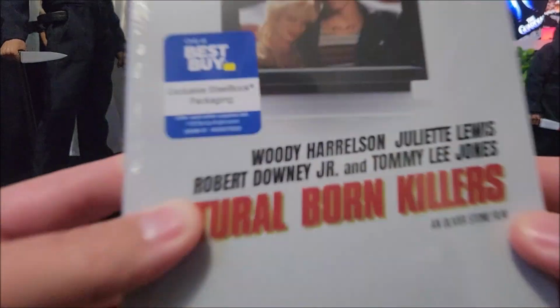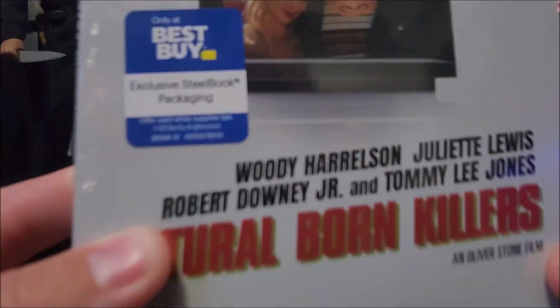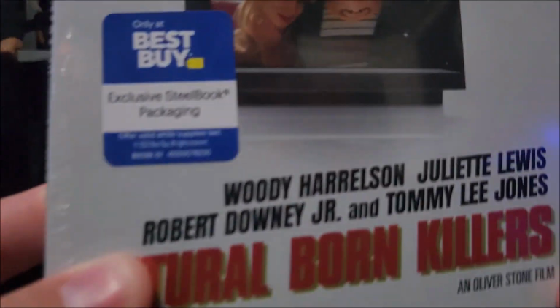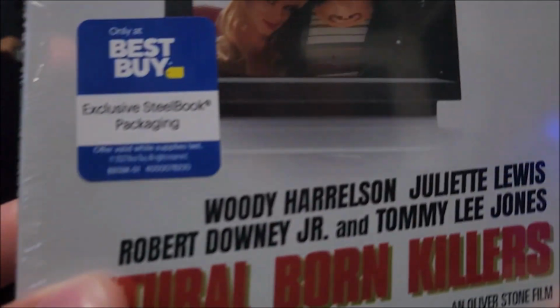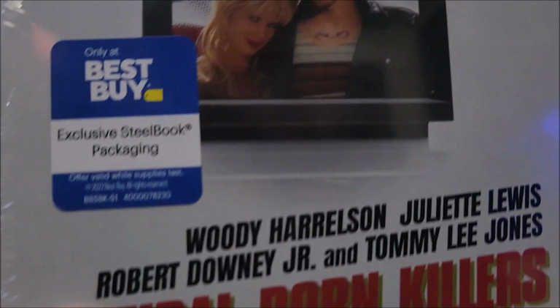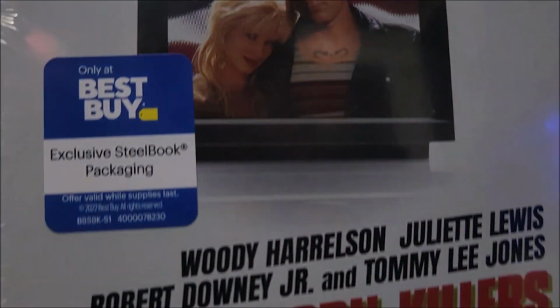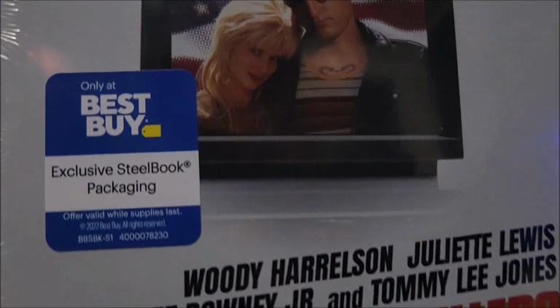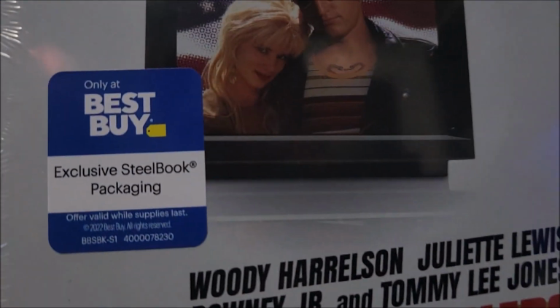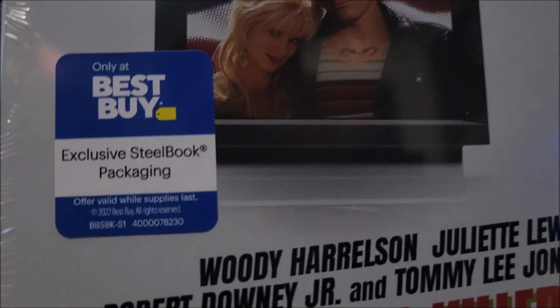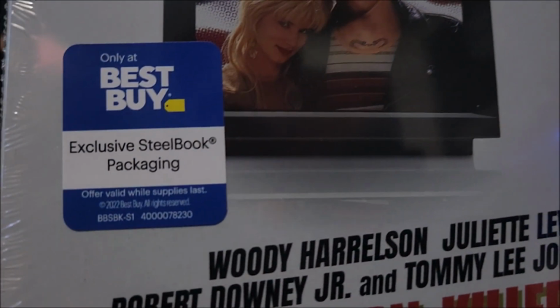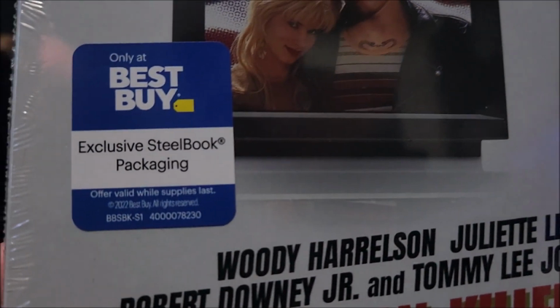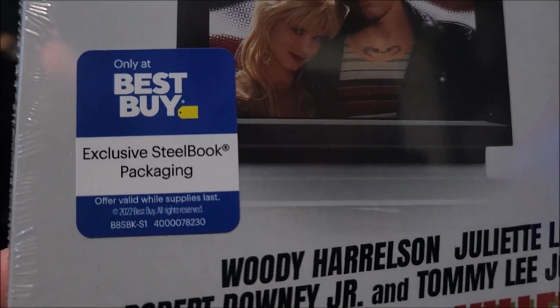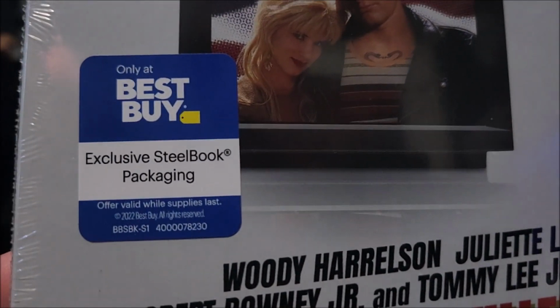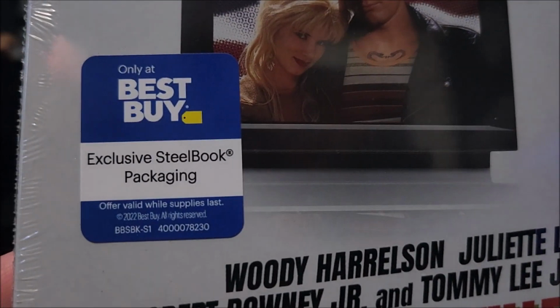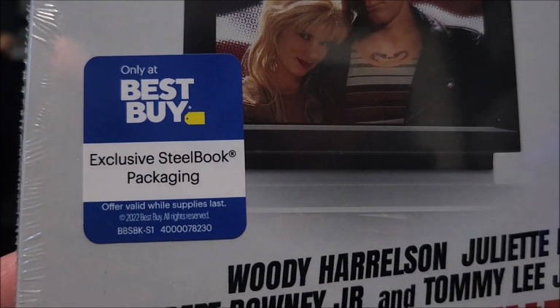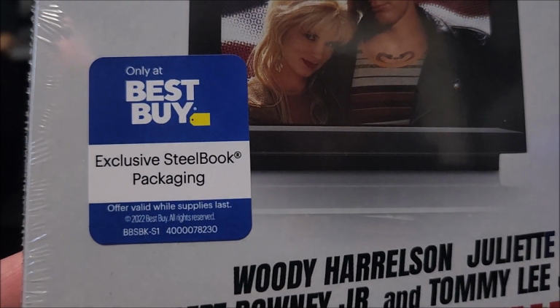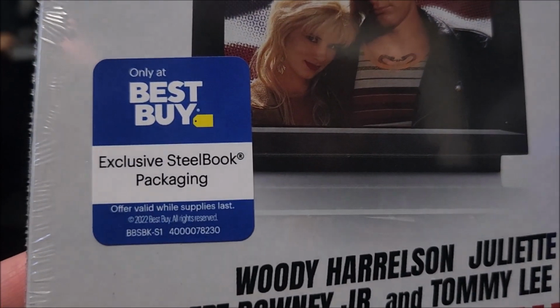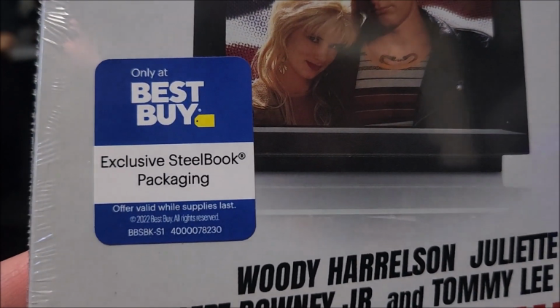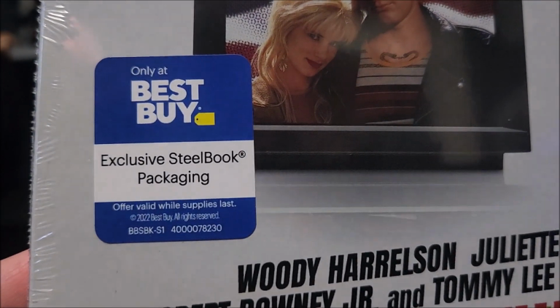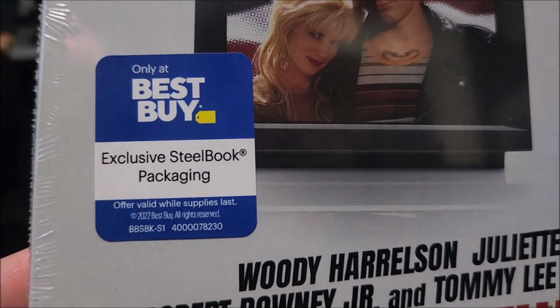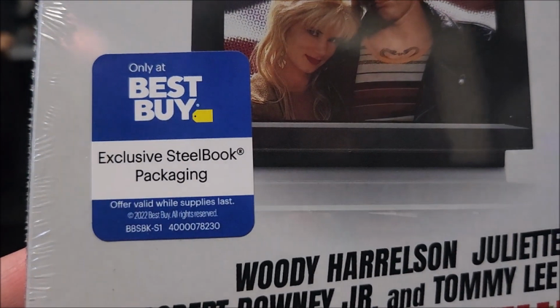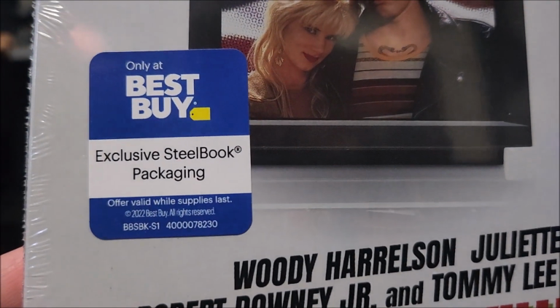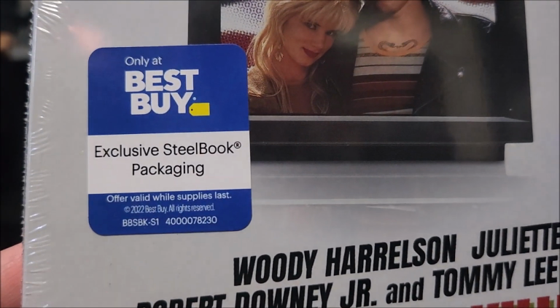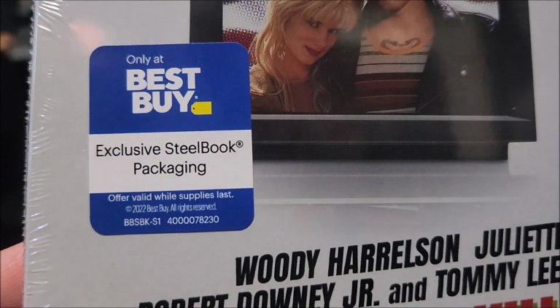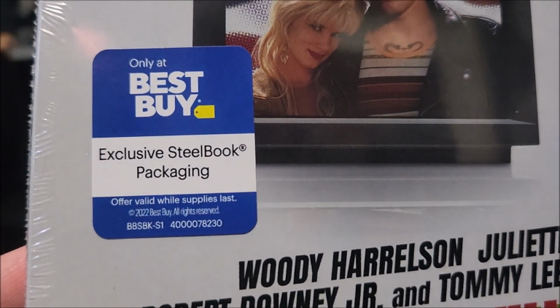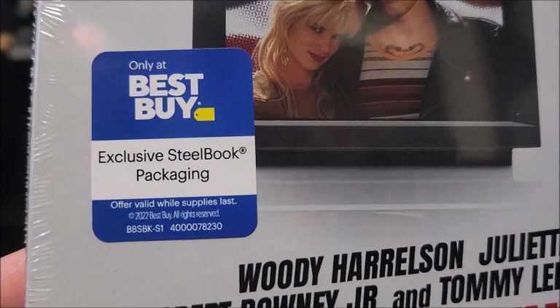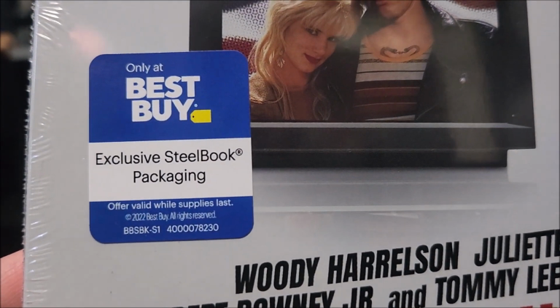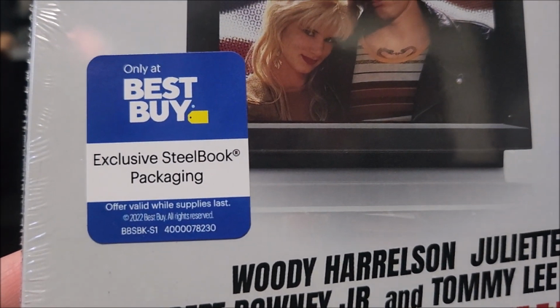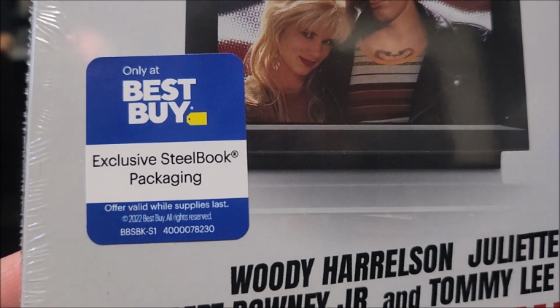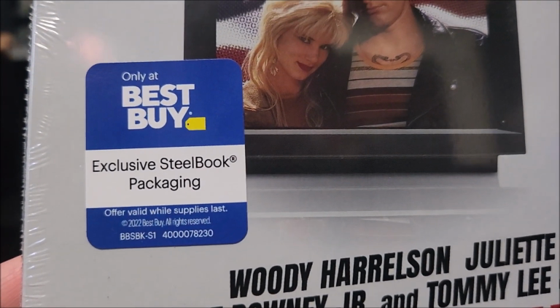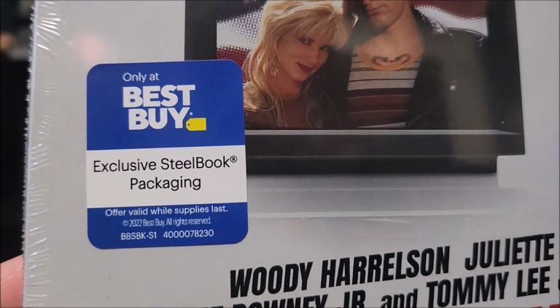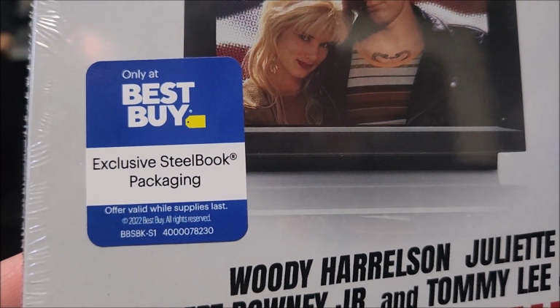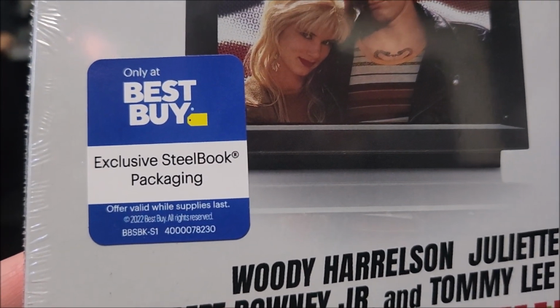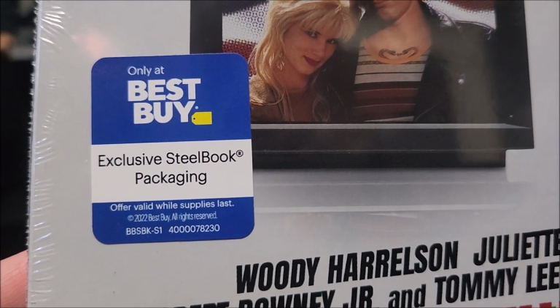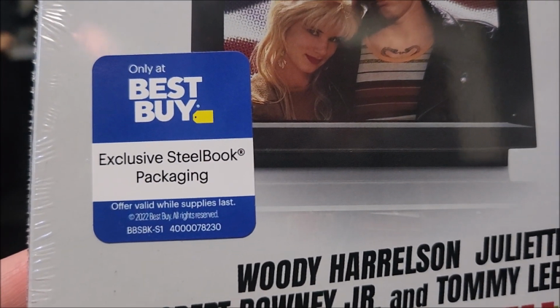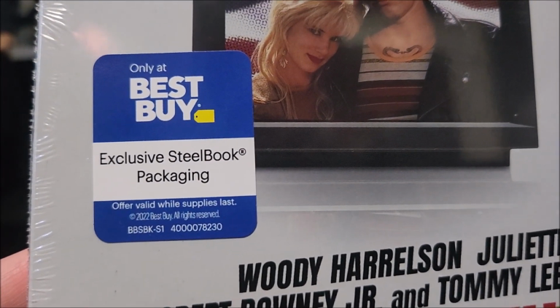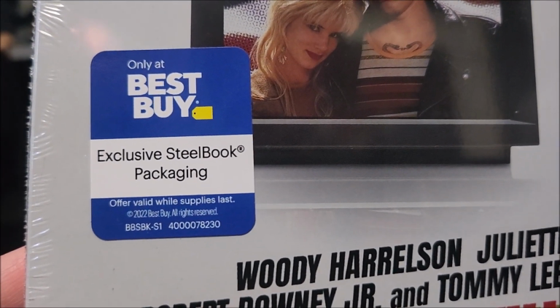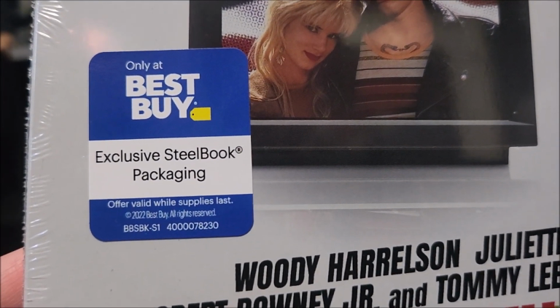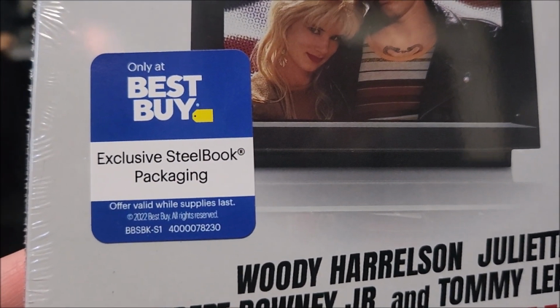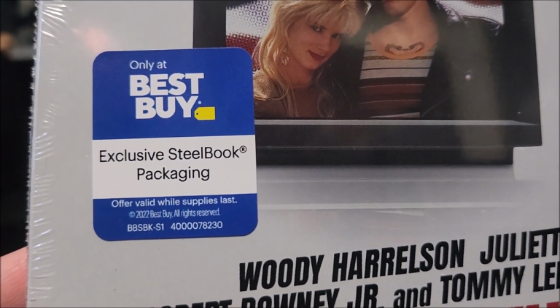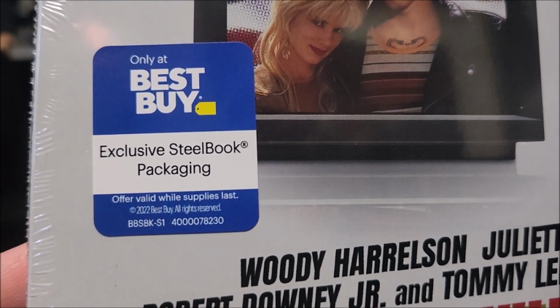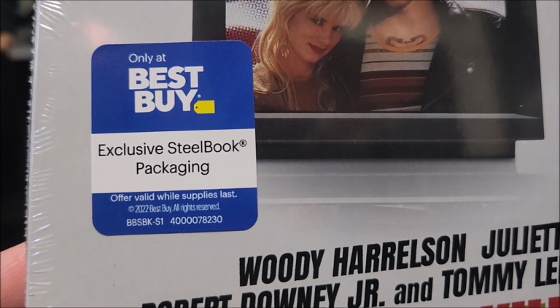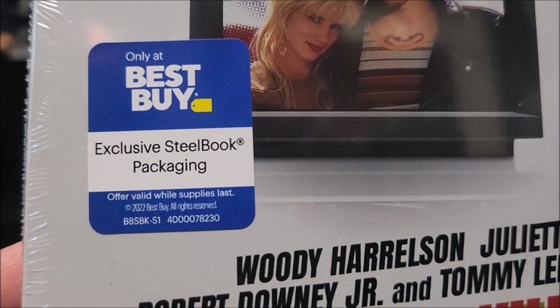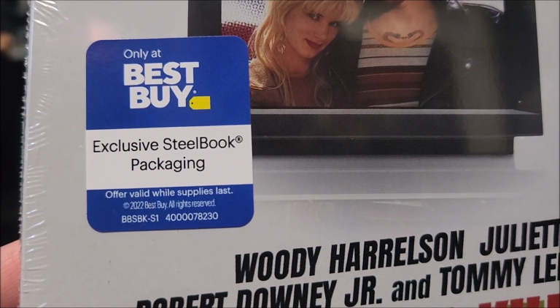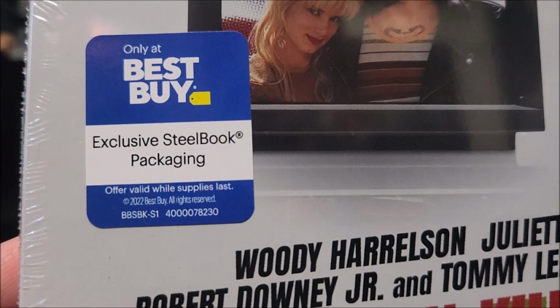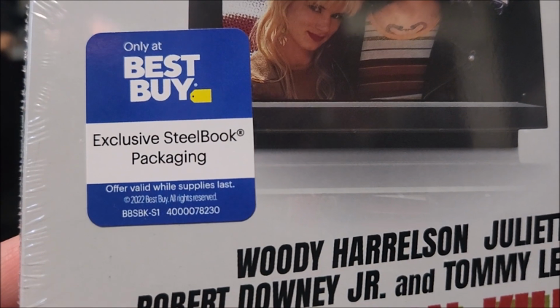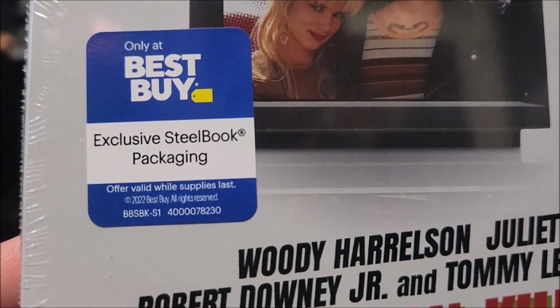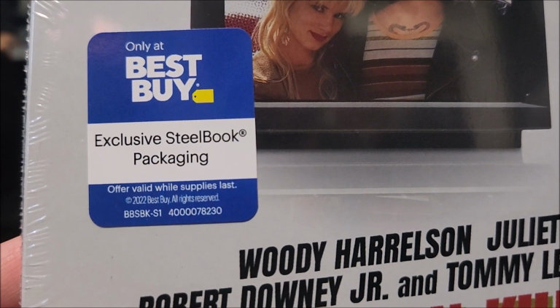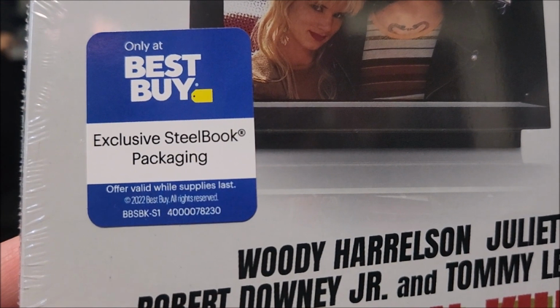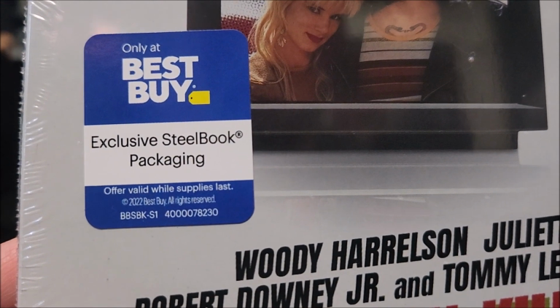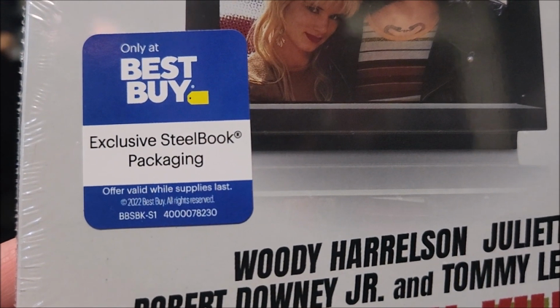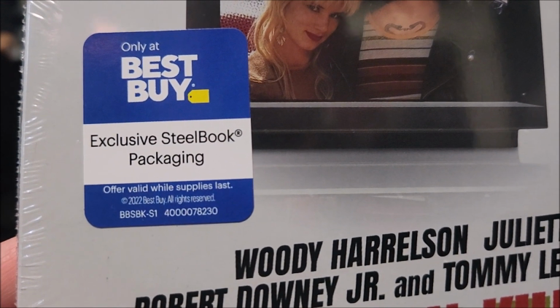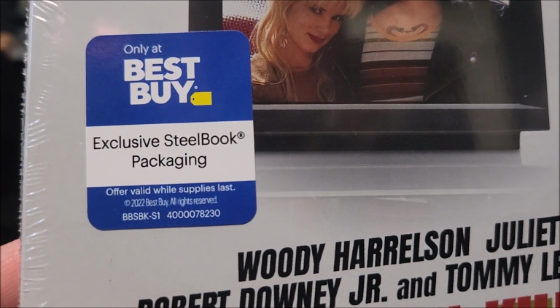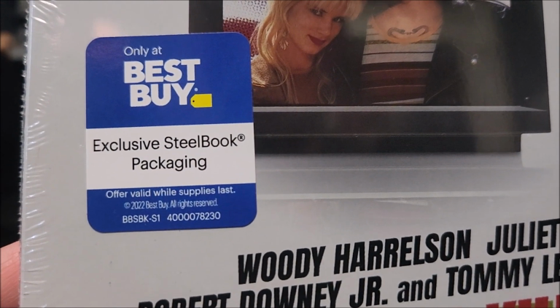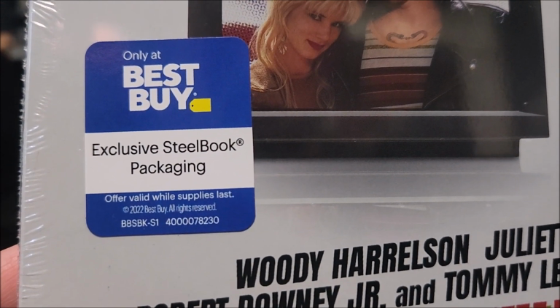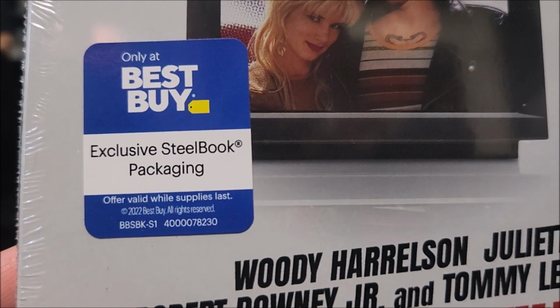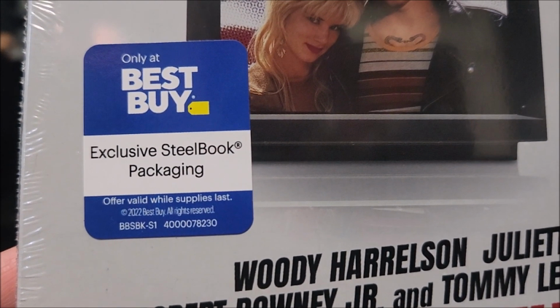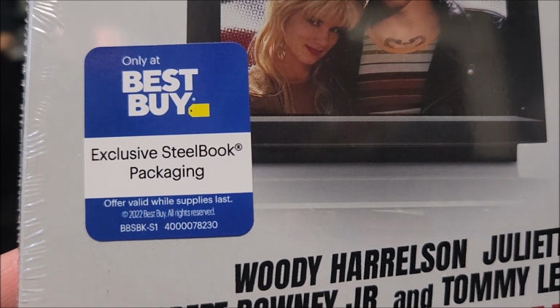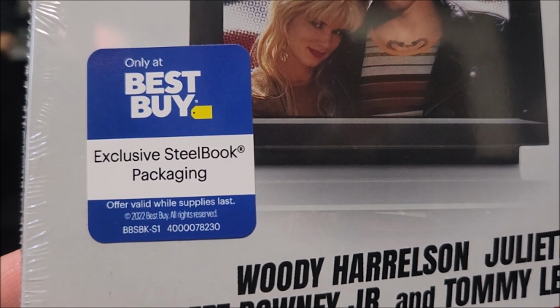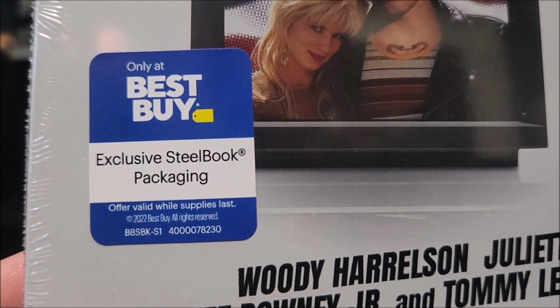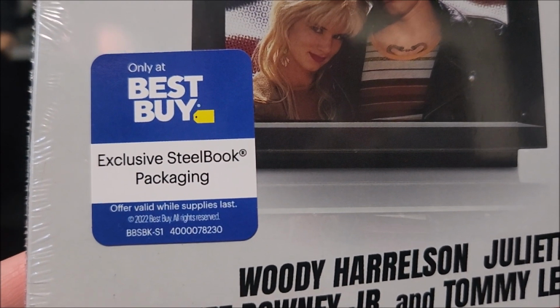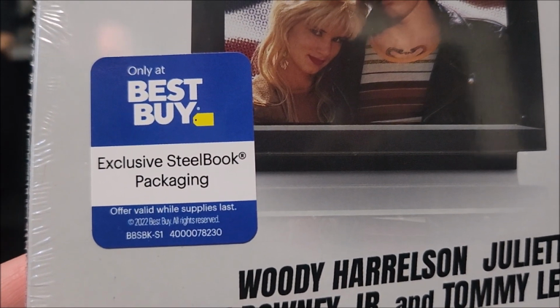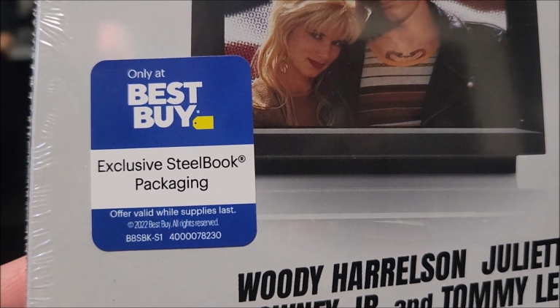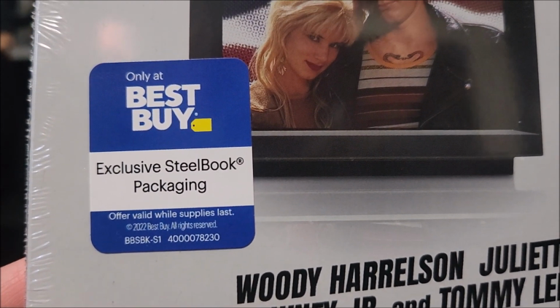On the front, you do have the only Best Buy Exclusive sticker right there. It says 'While Supplies Last,' which means go get it while you can.